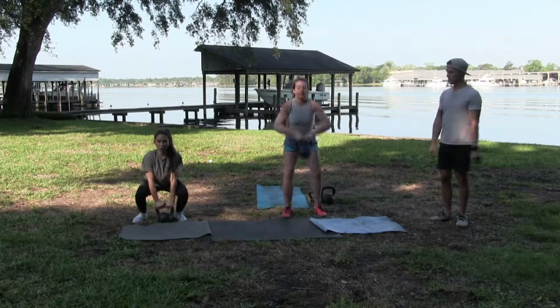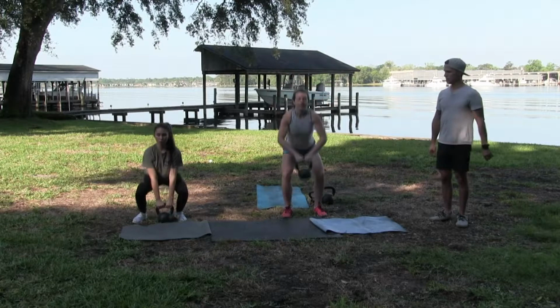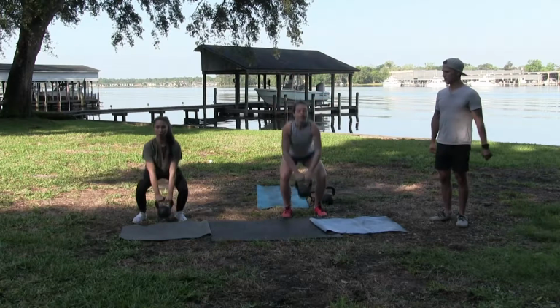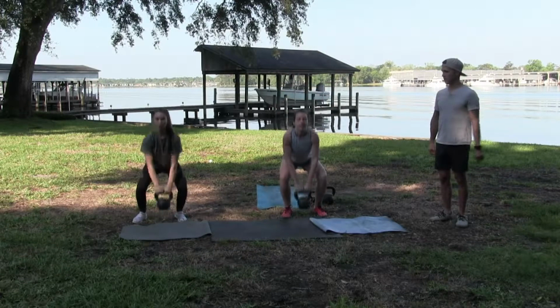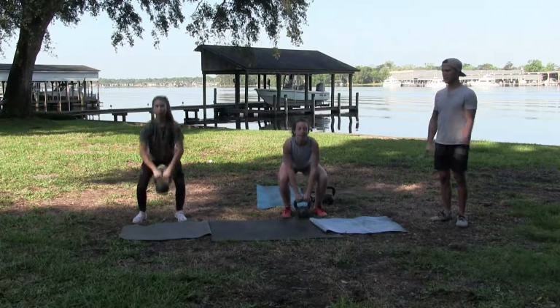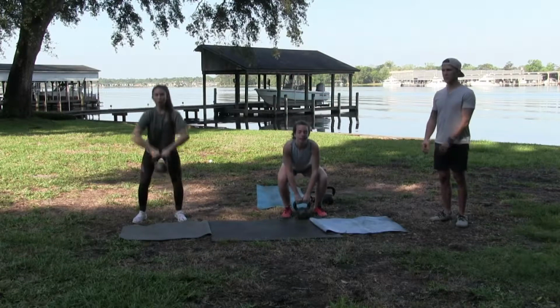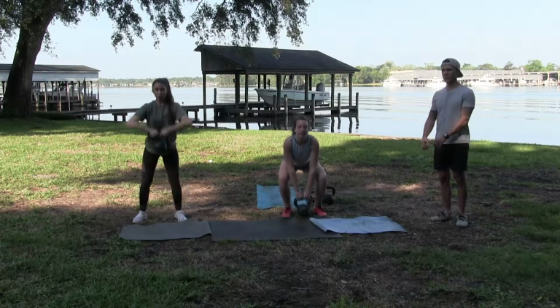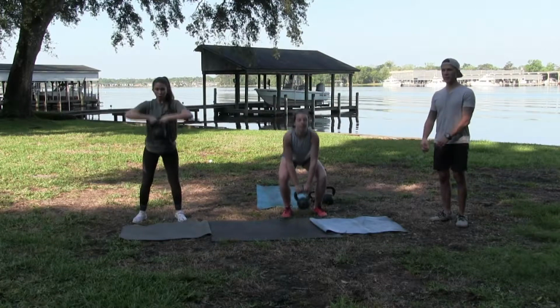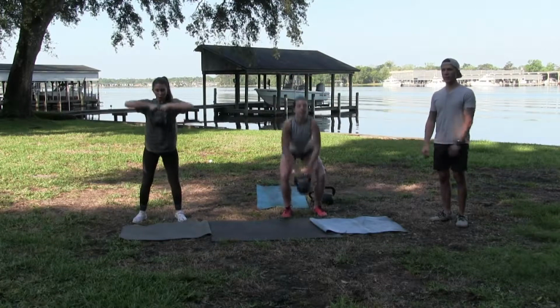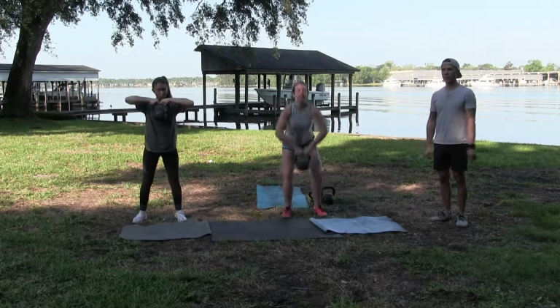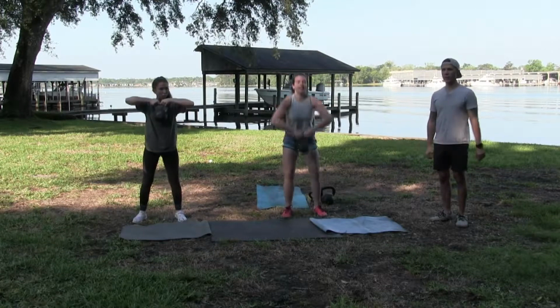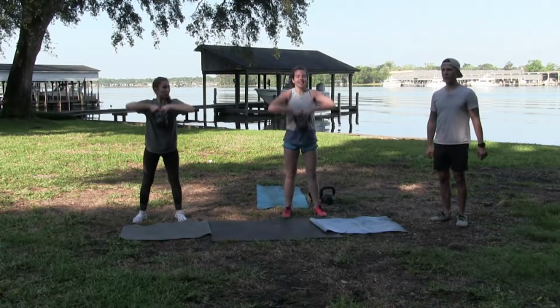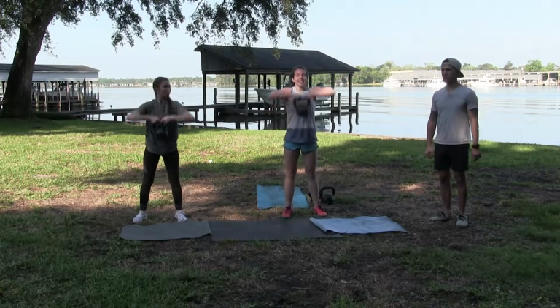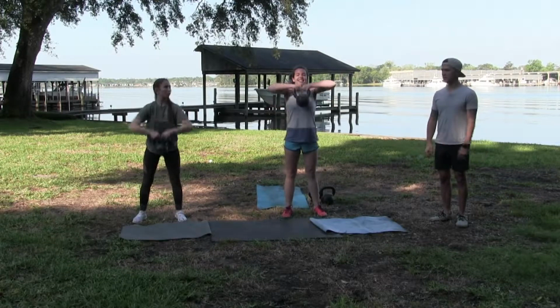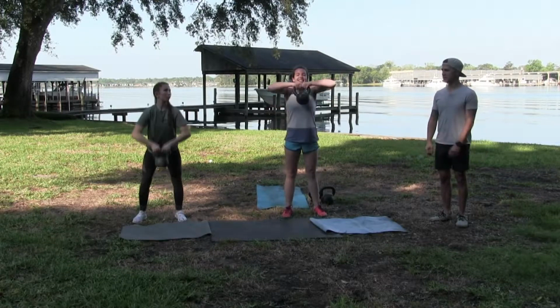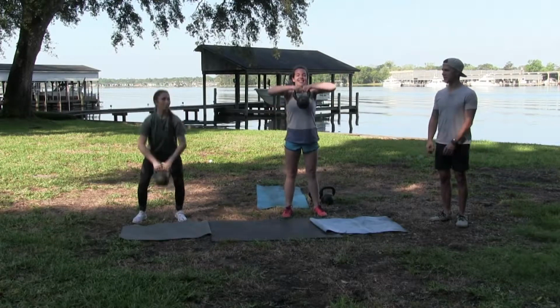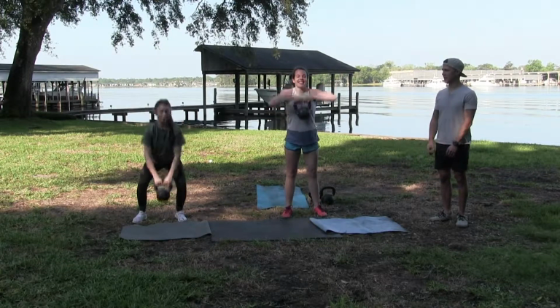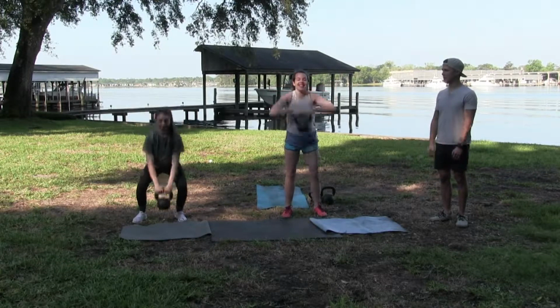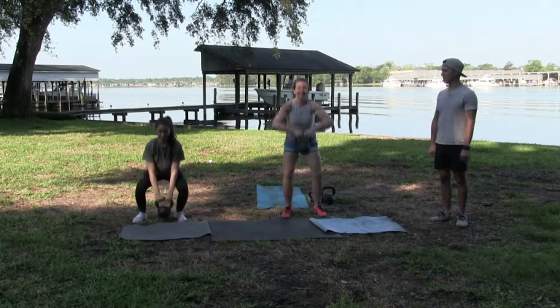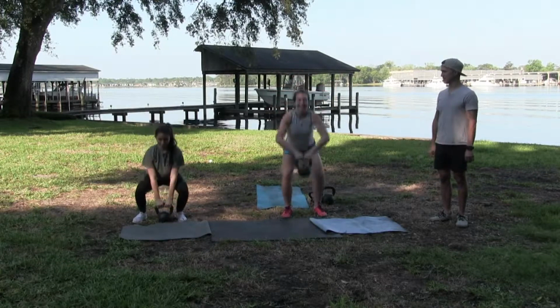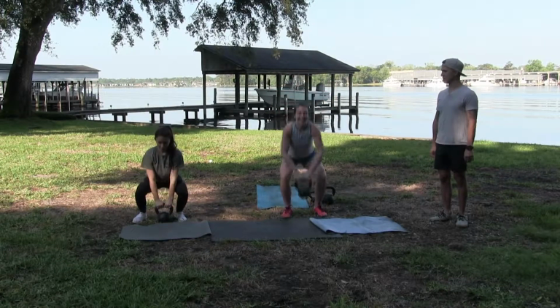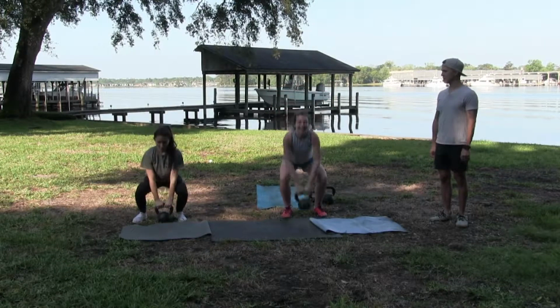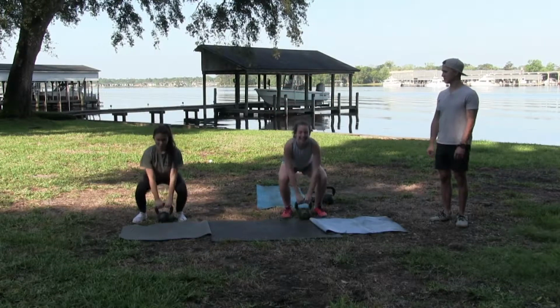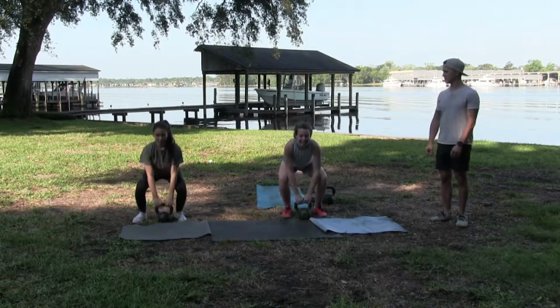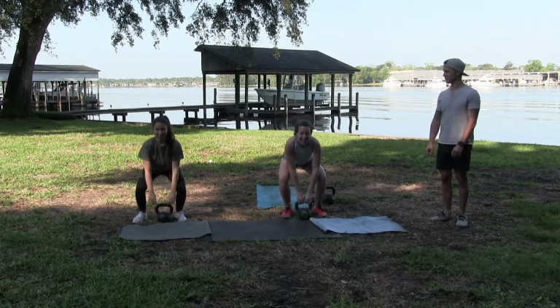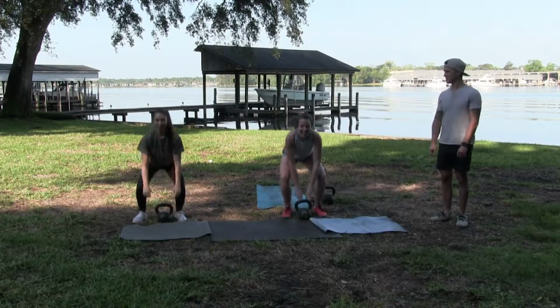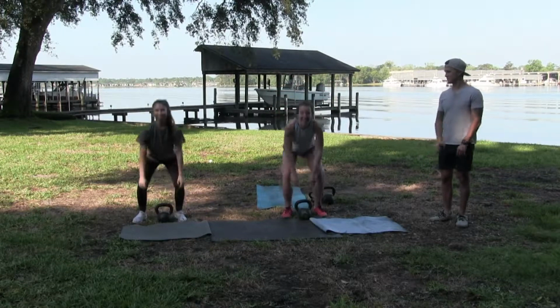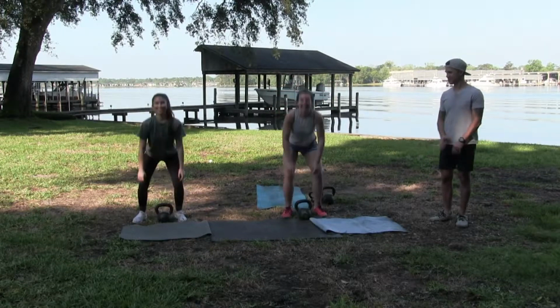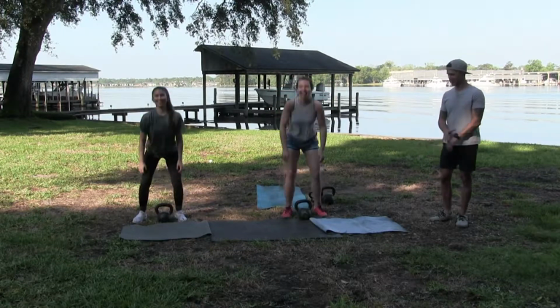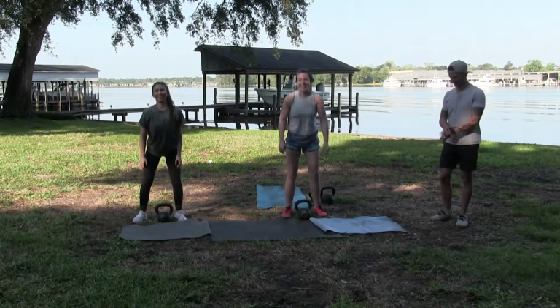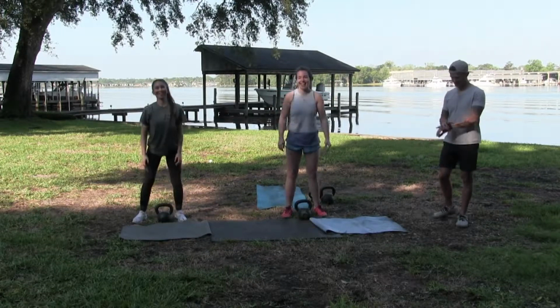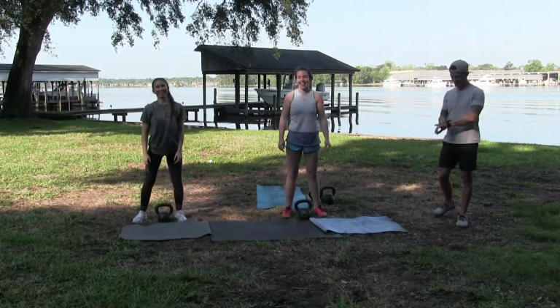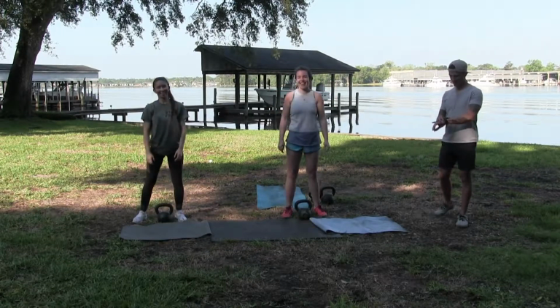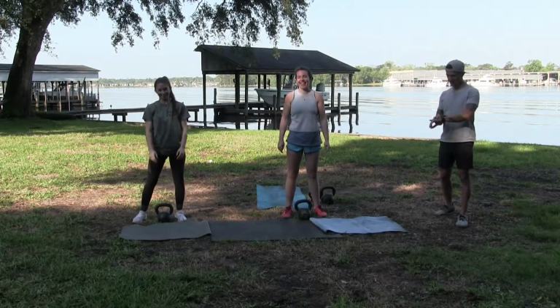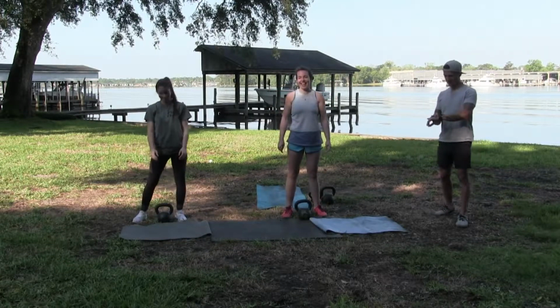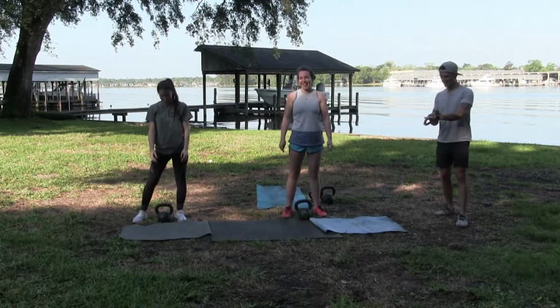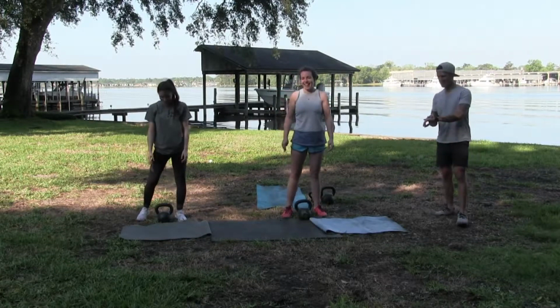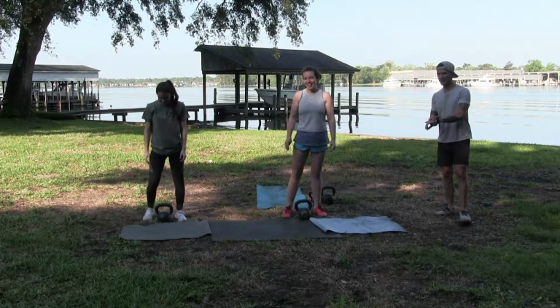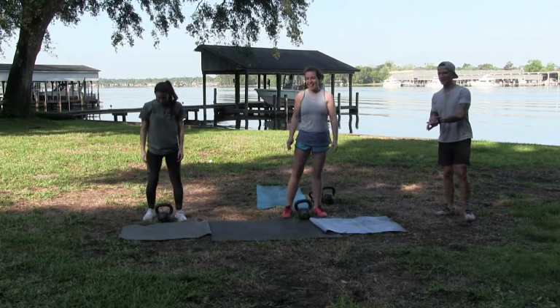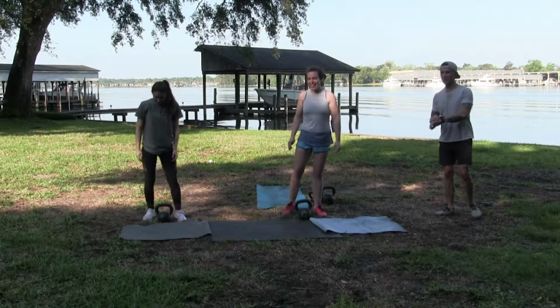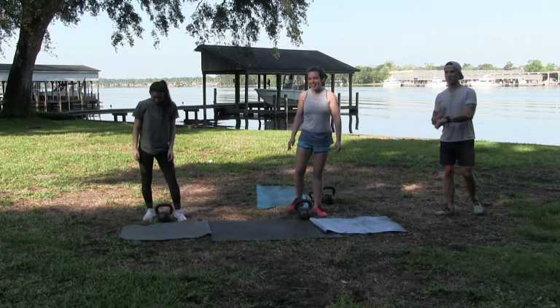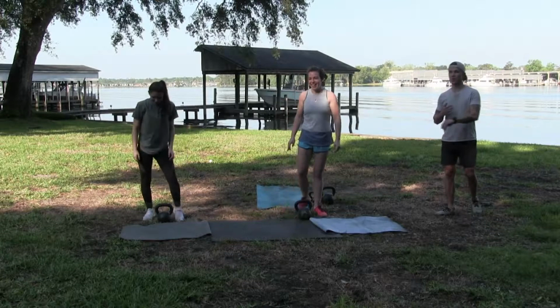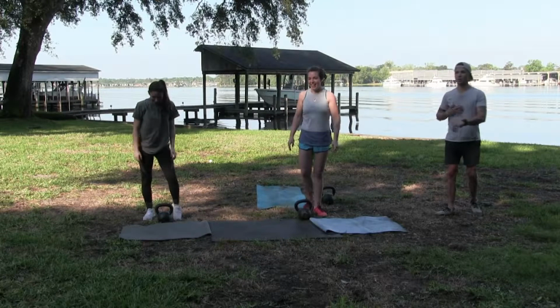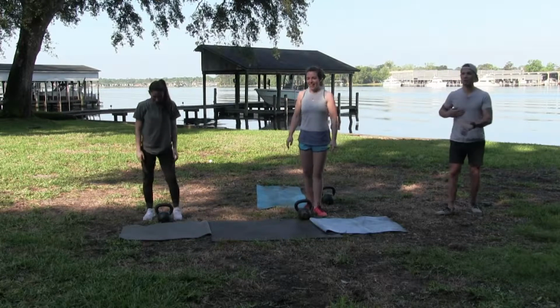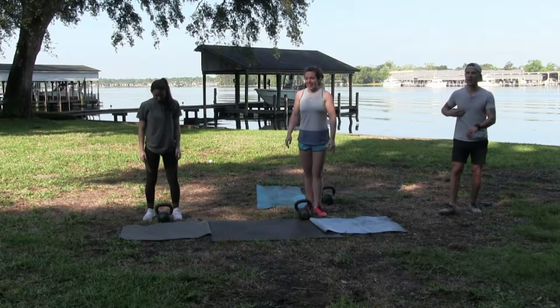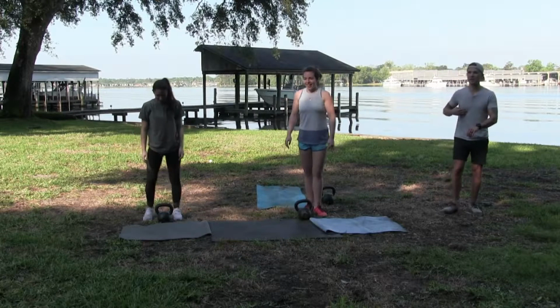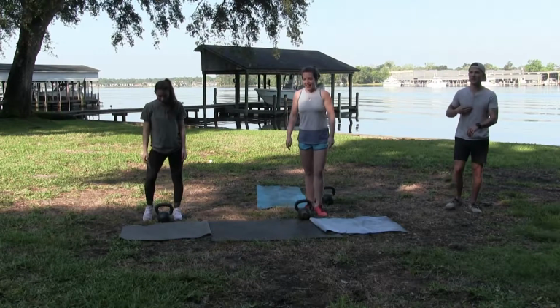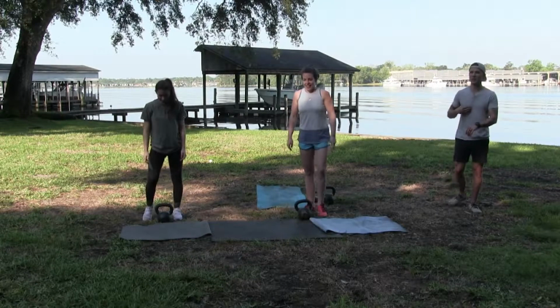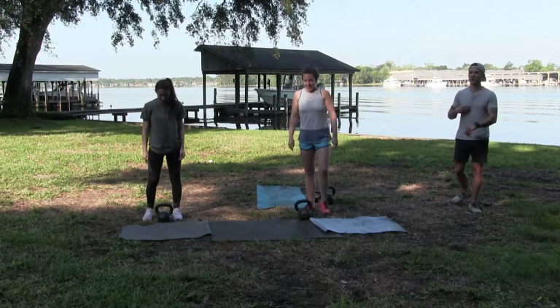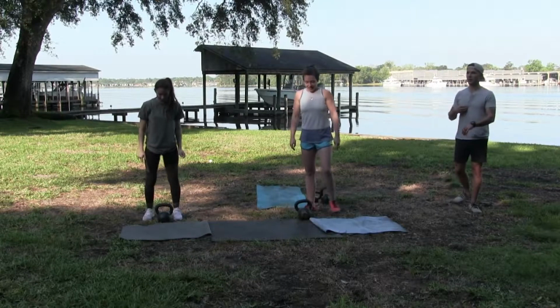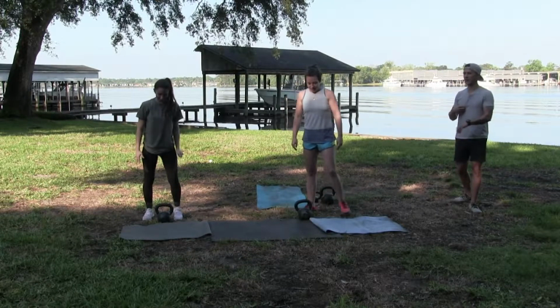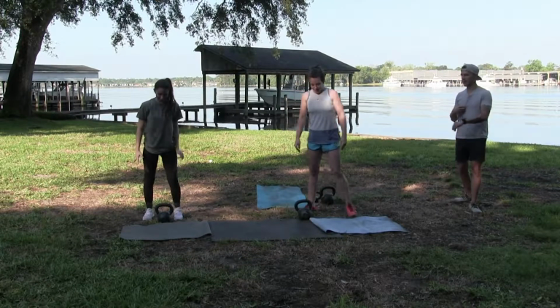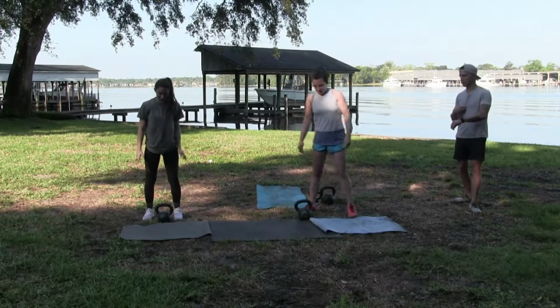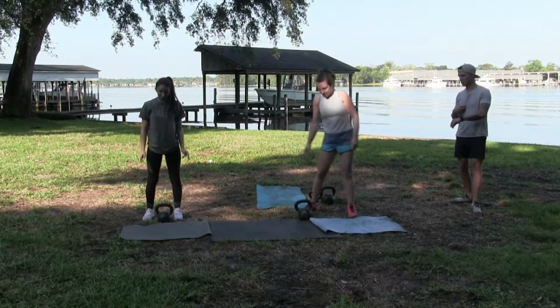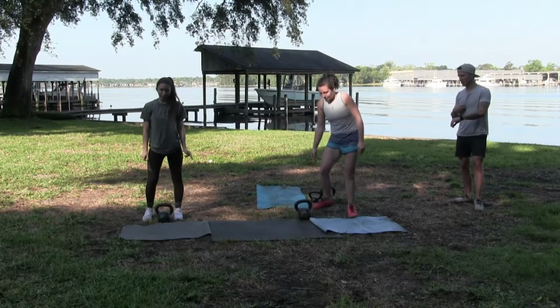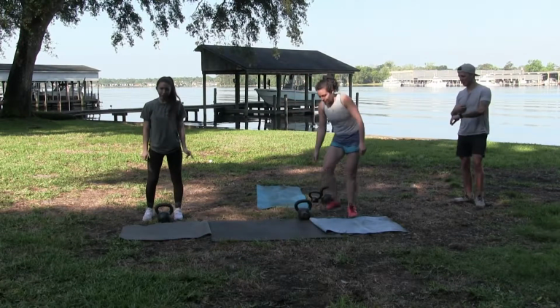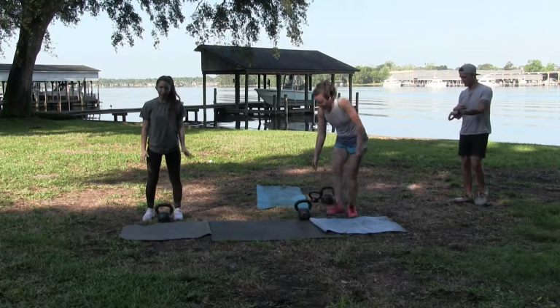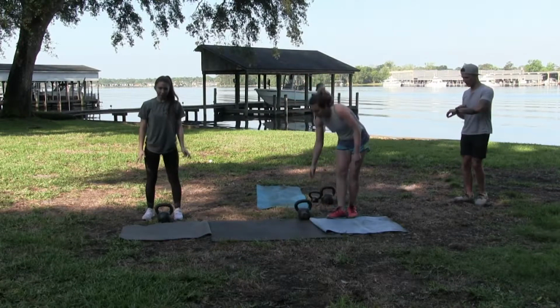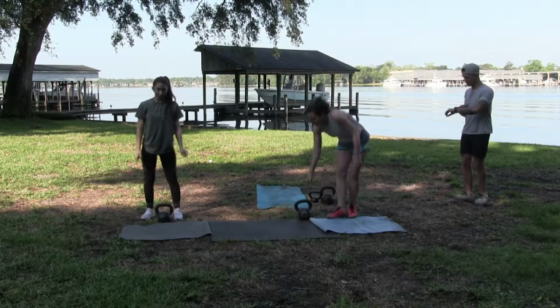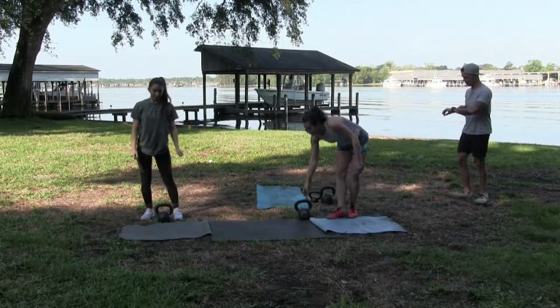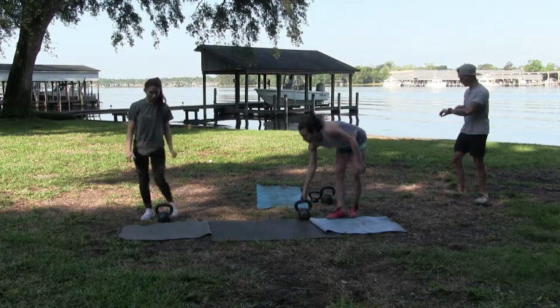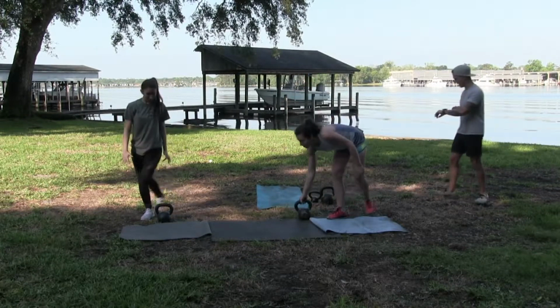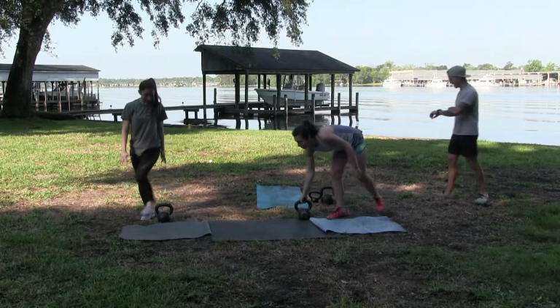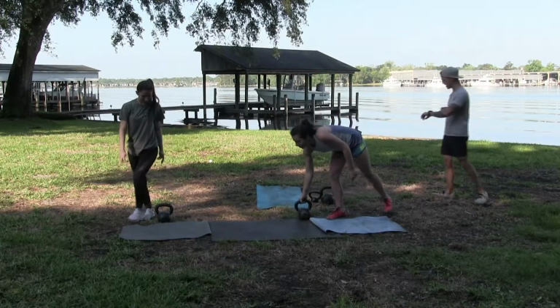You guys probably like, where is that whistle? 10 seconds — short rest. We're going right into that plyometric plank.